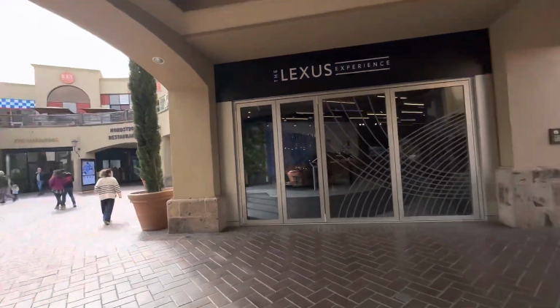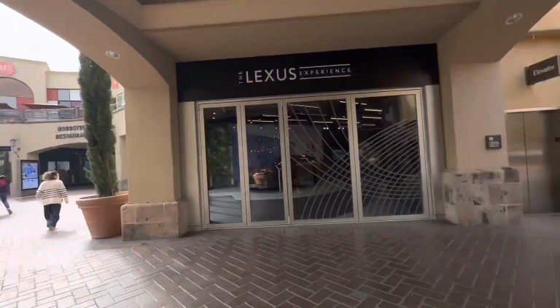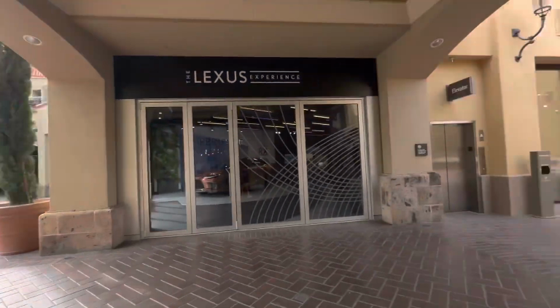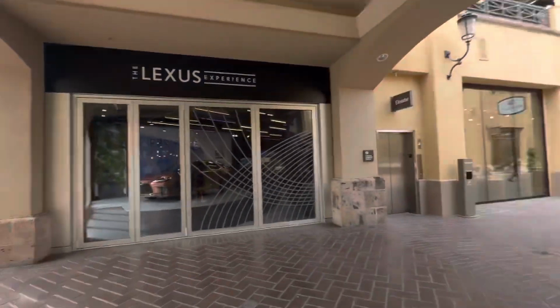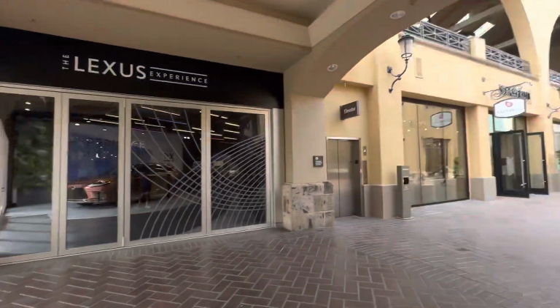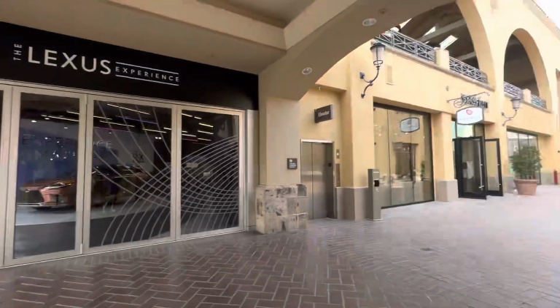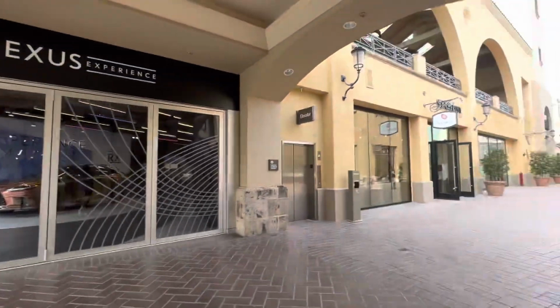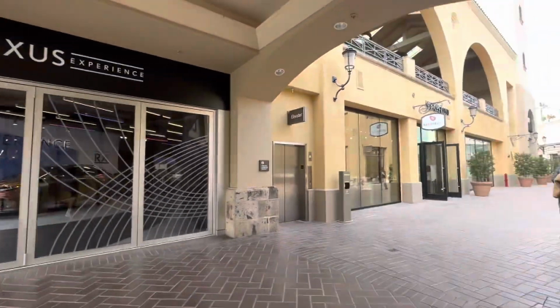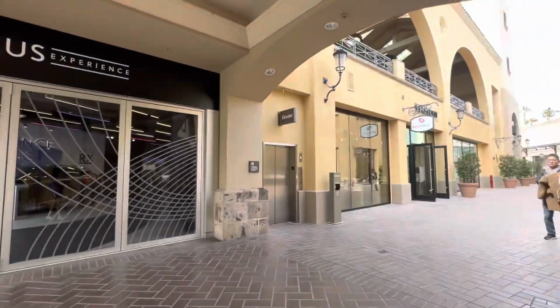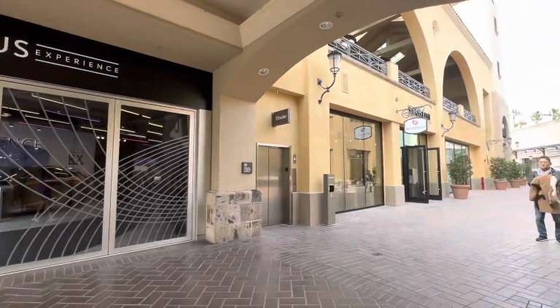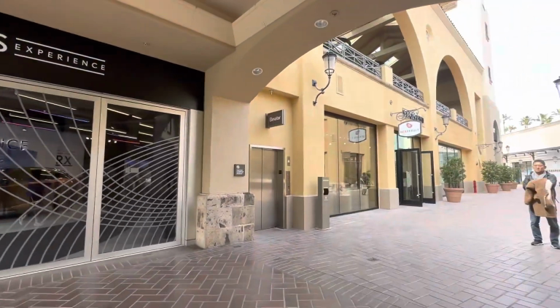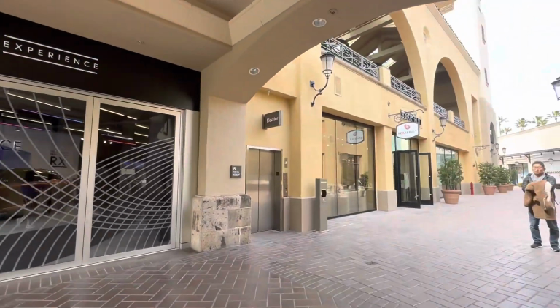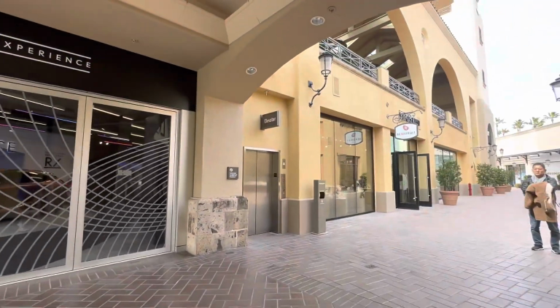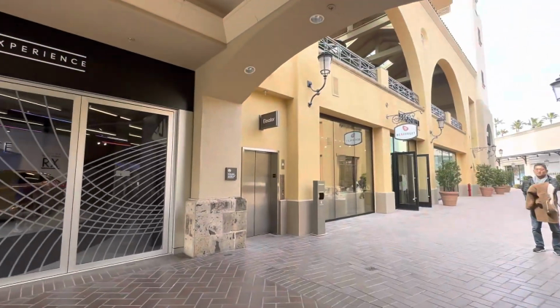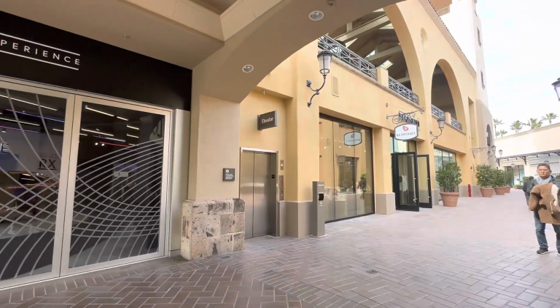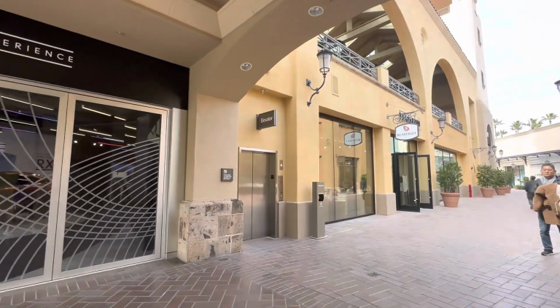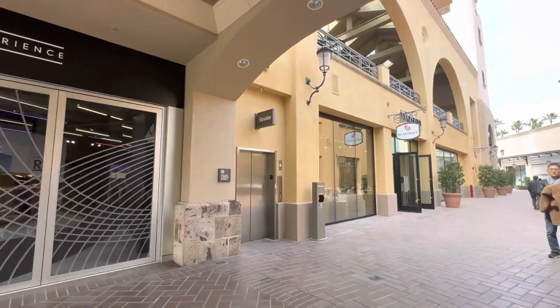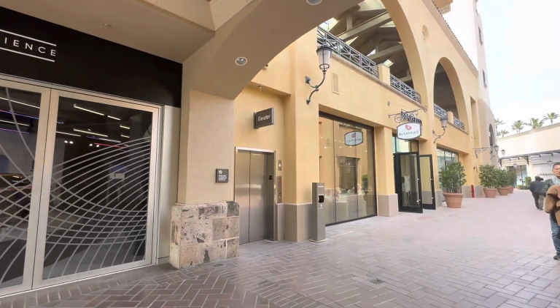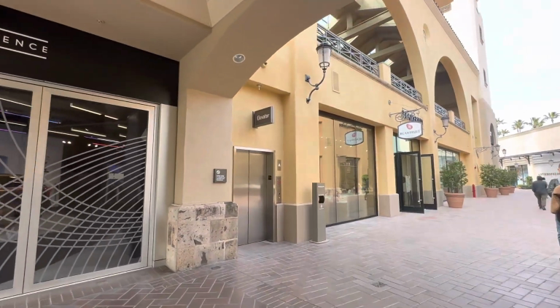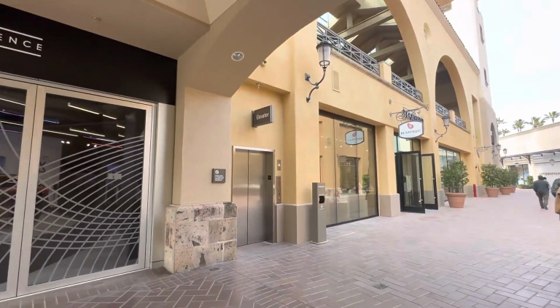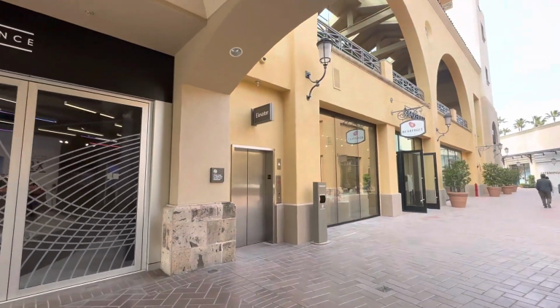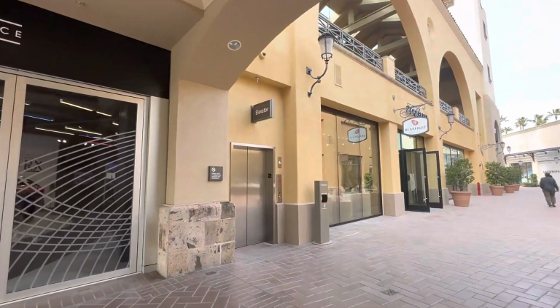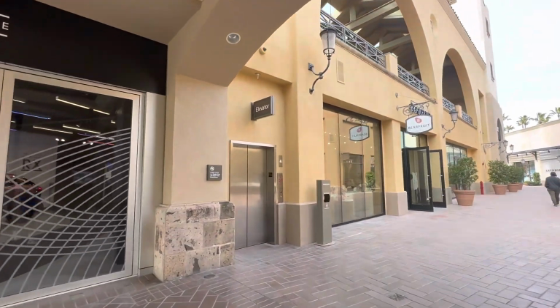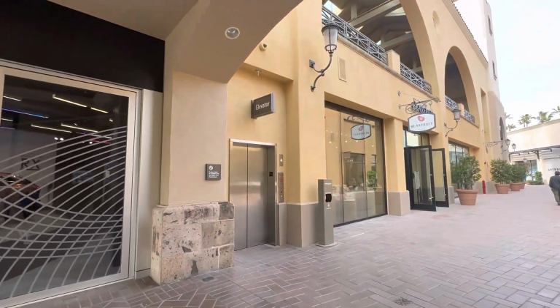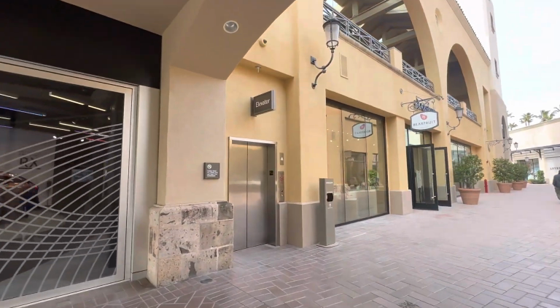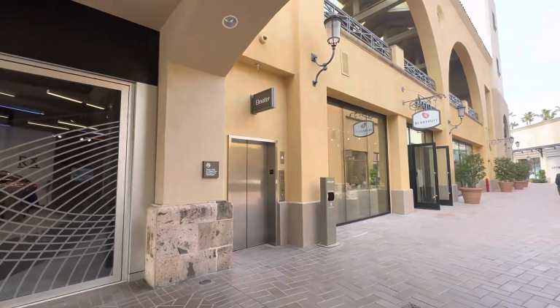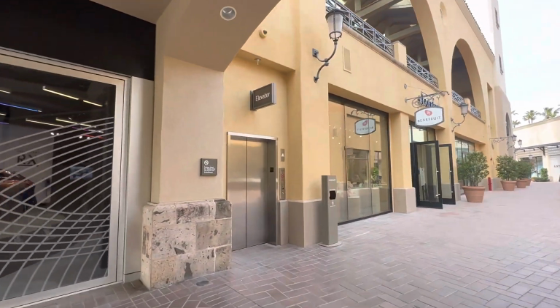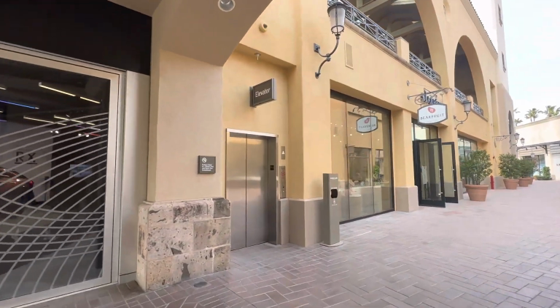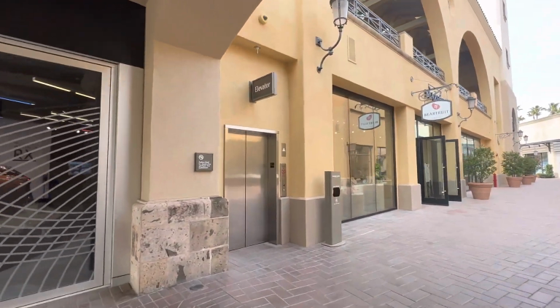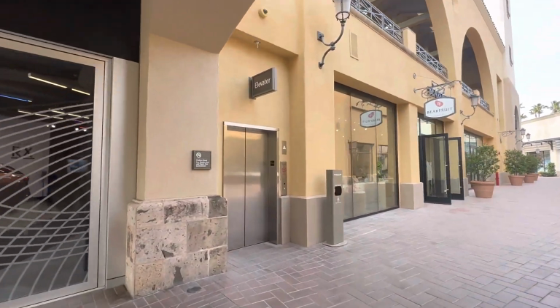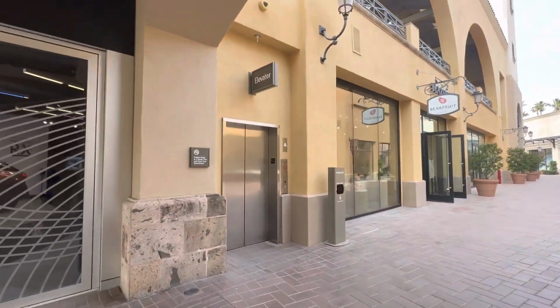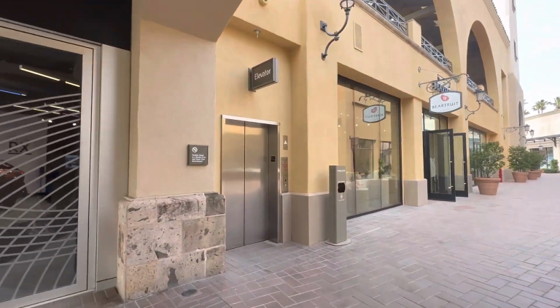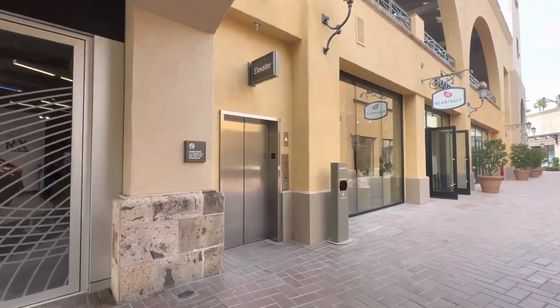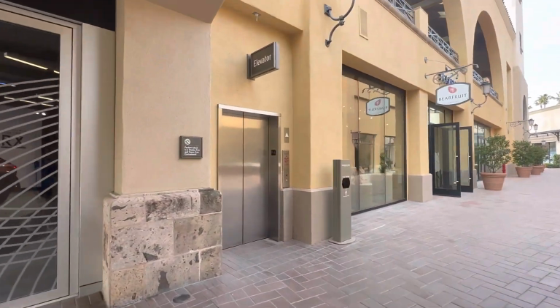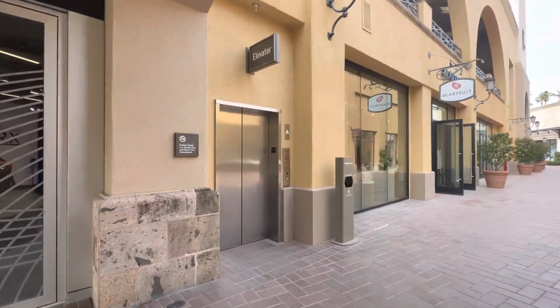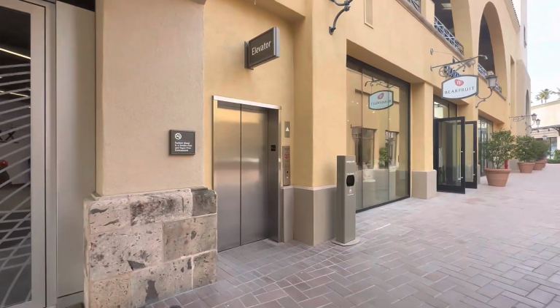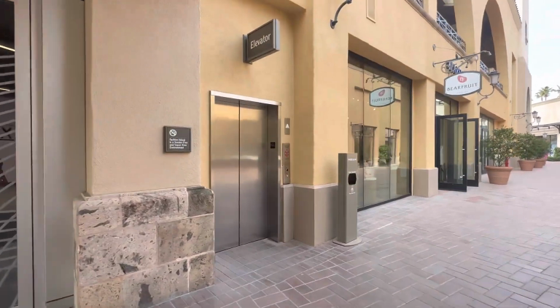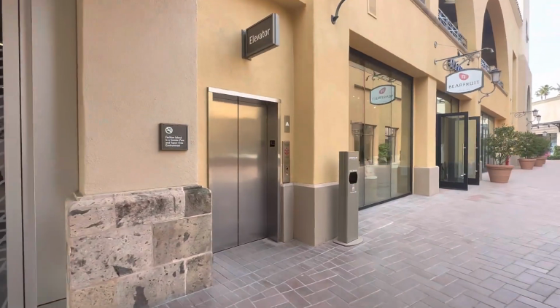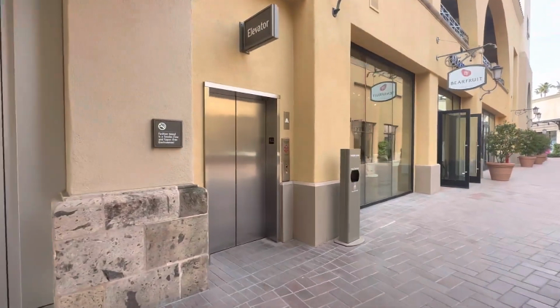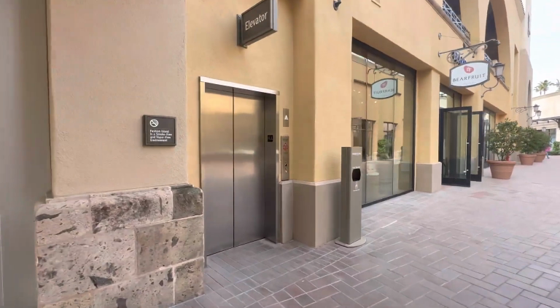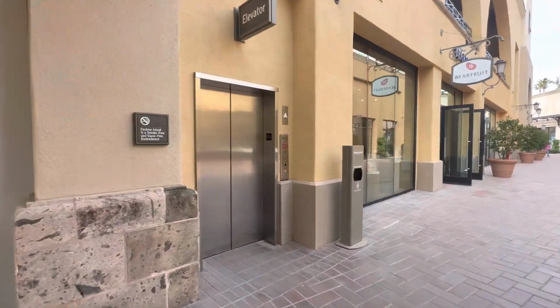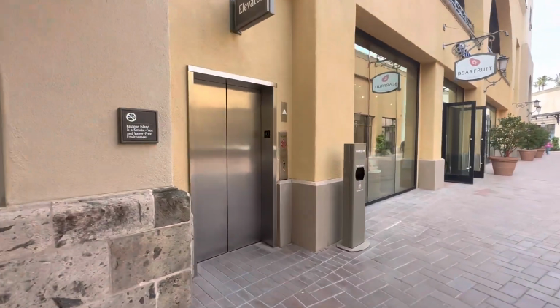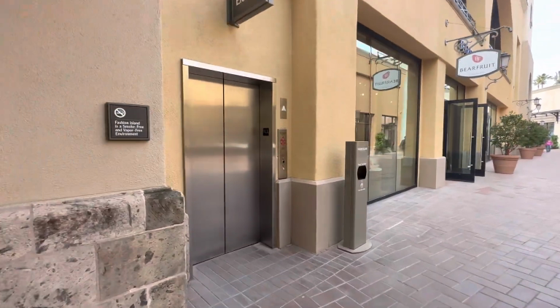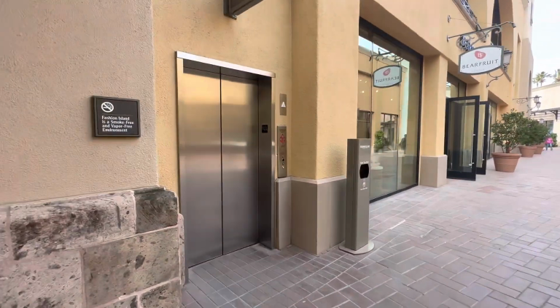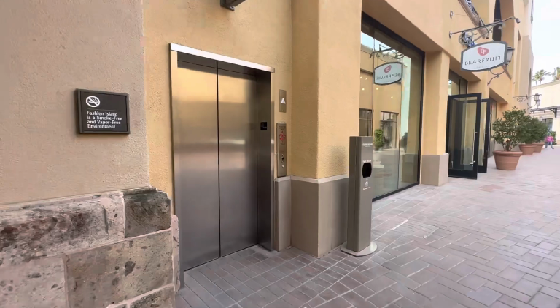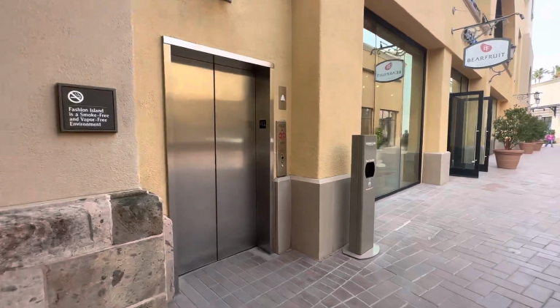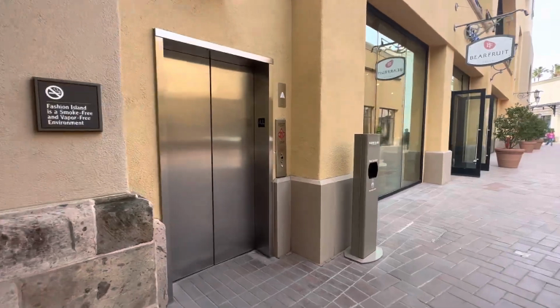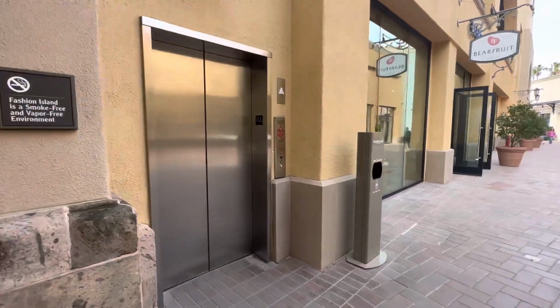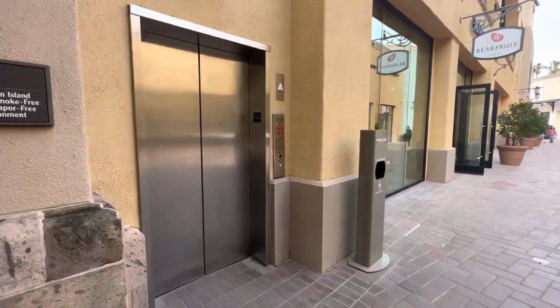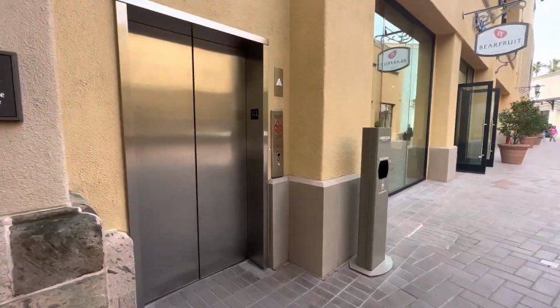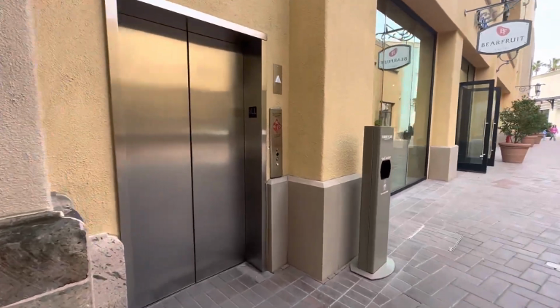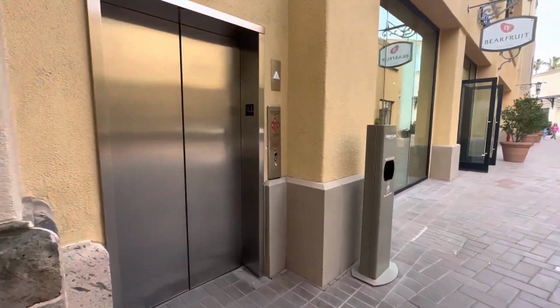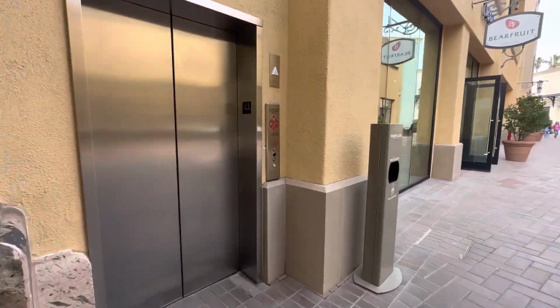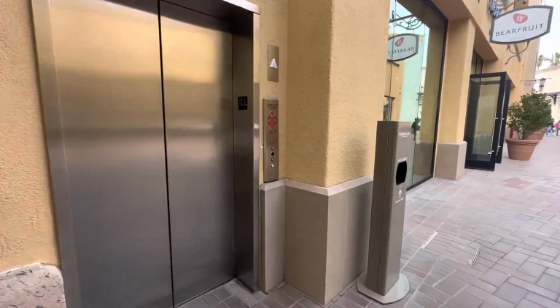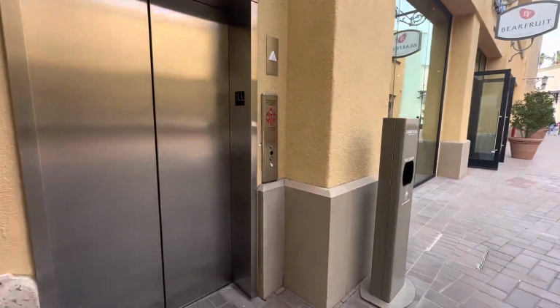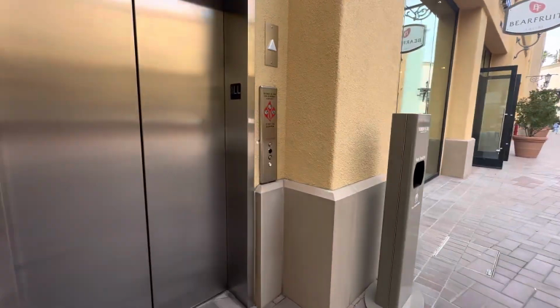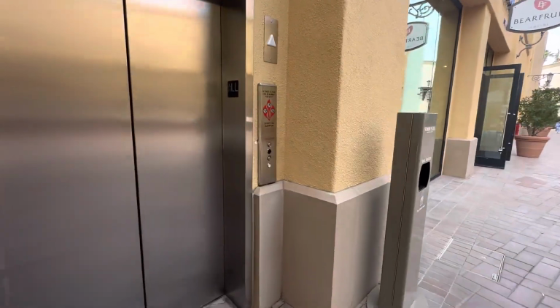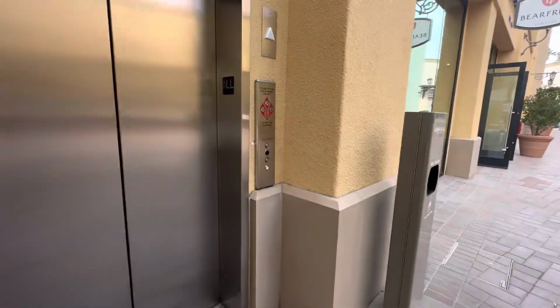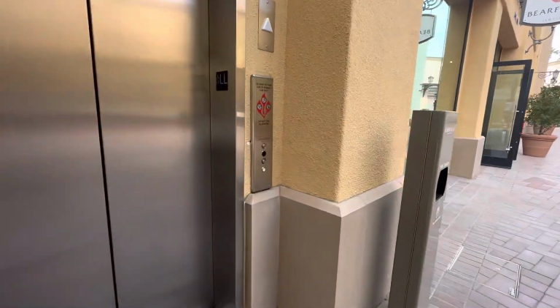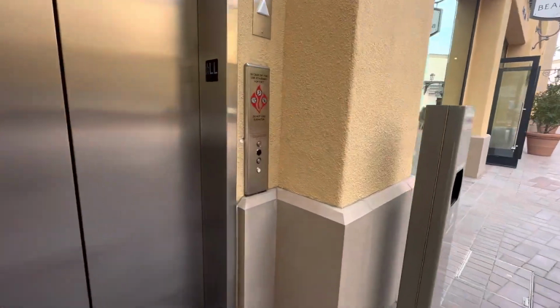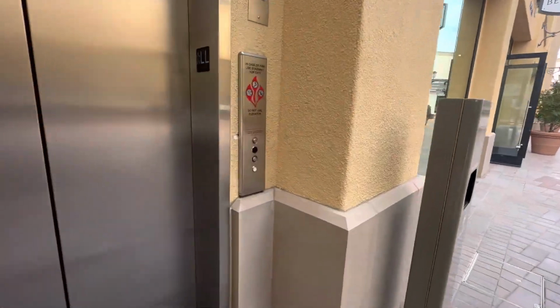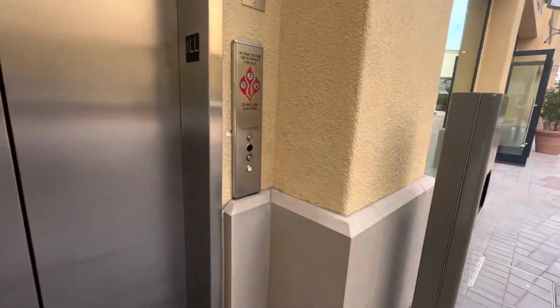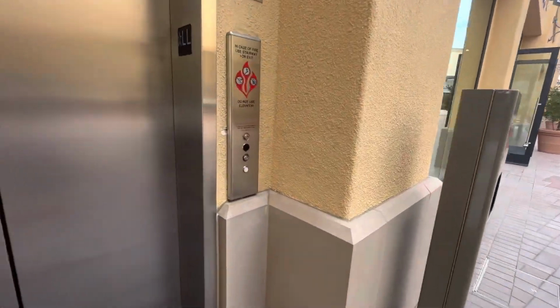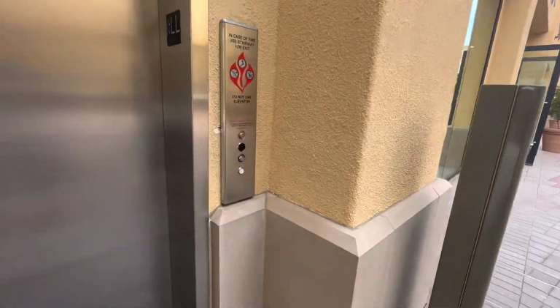This is the elevator at Fashion Island in Newport Beach. It's a Schindler. Let's ride it.